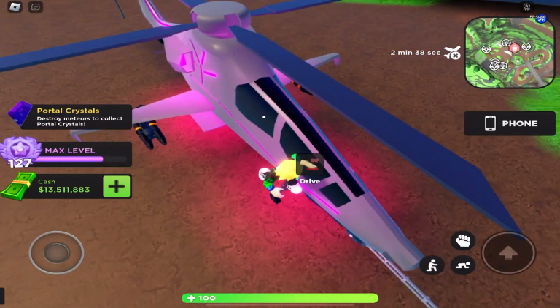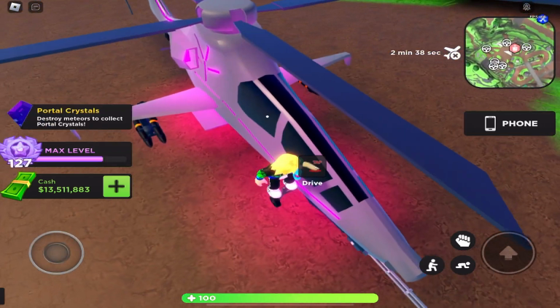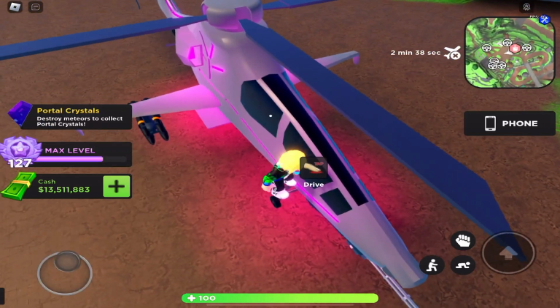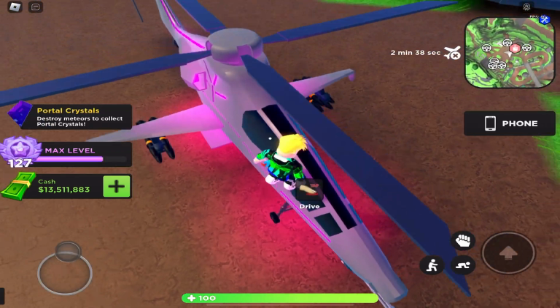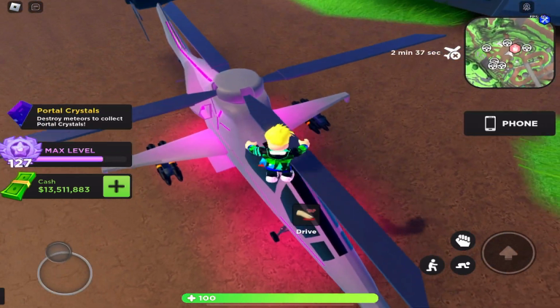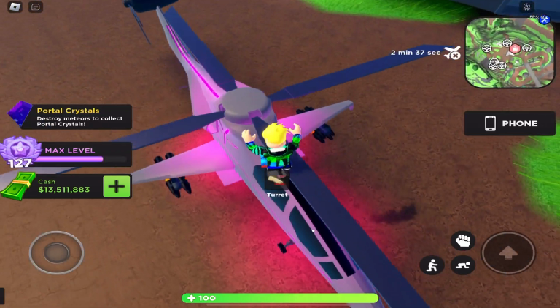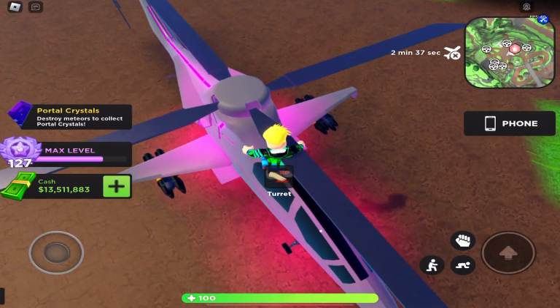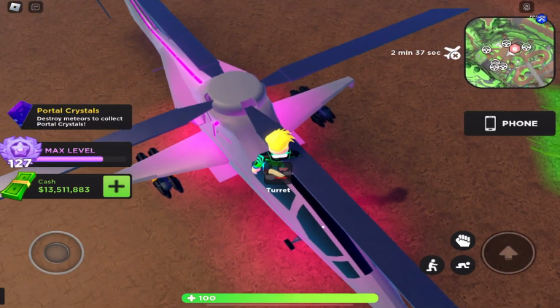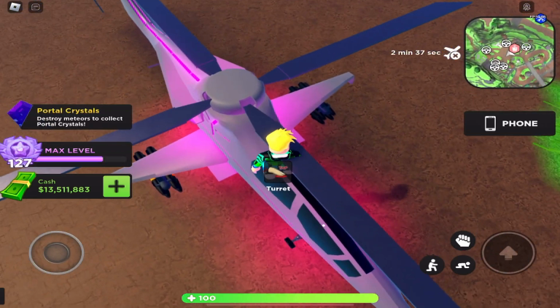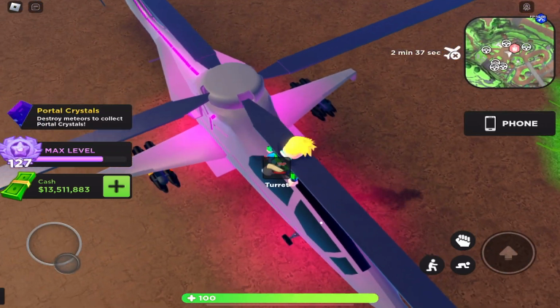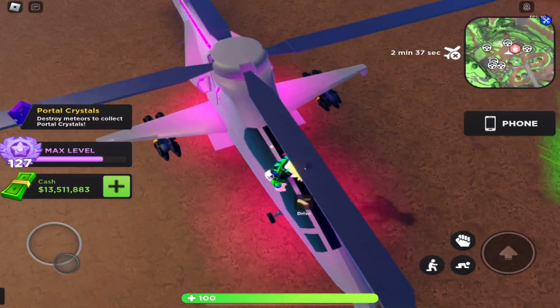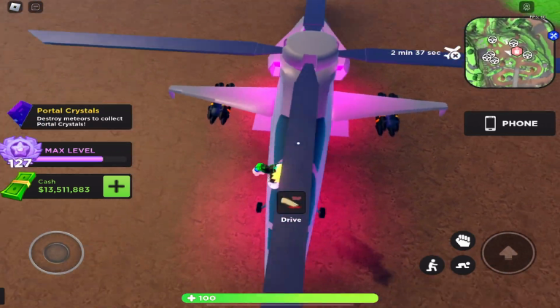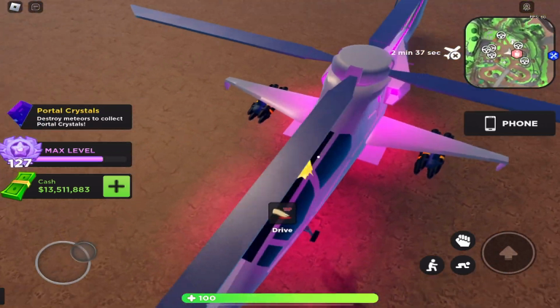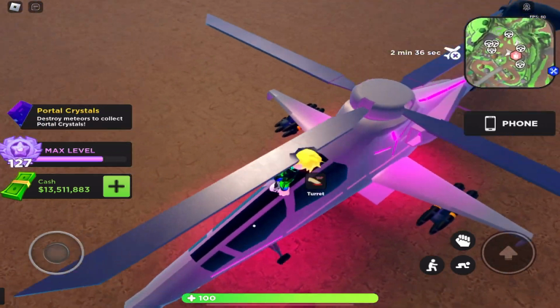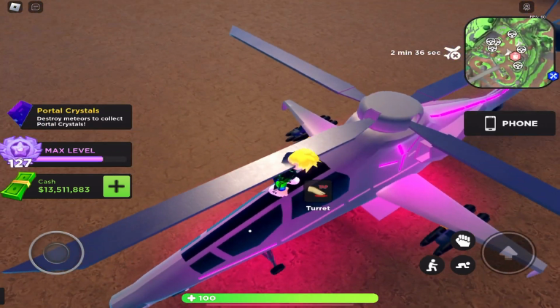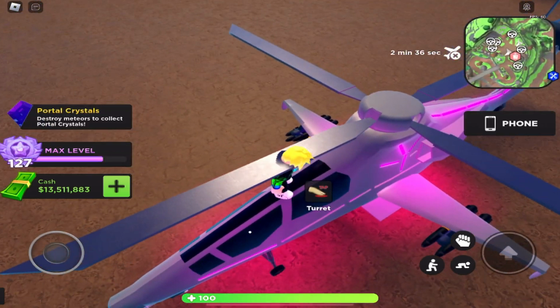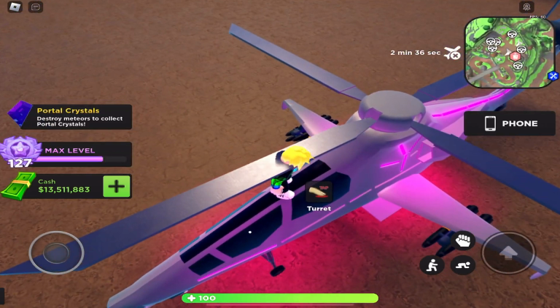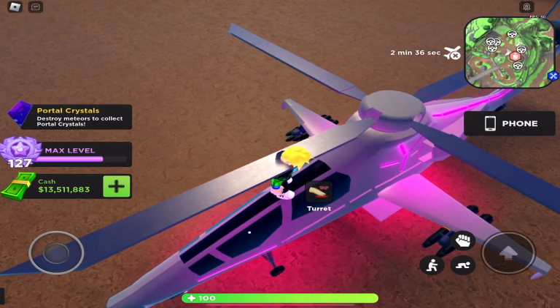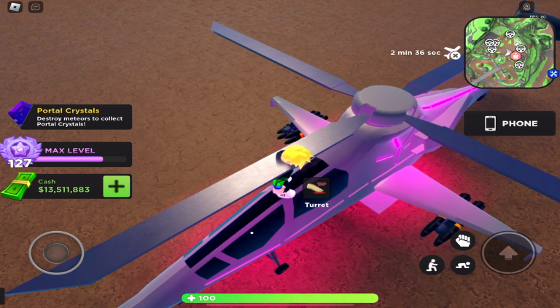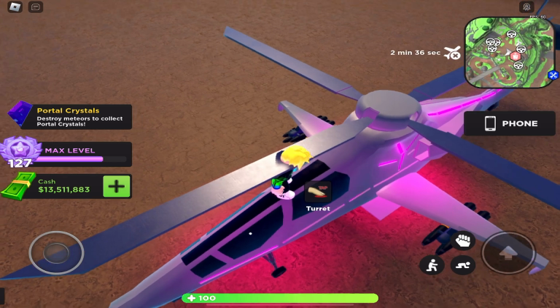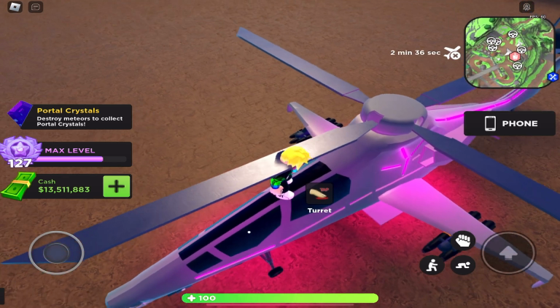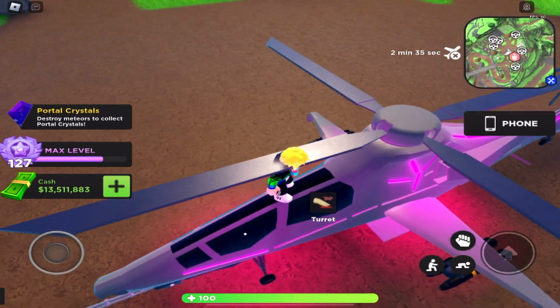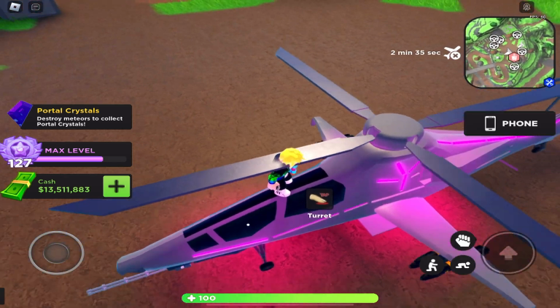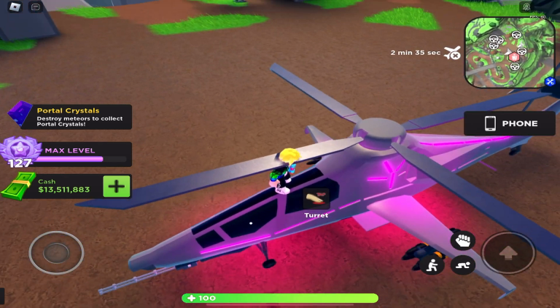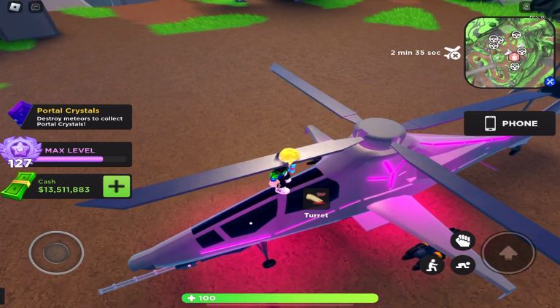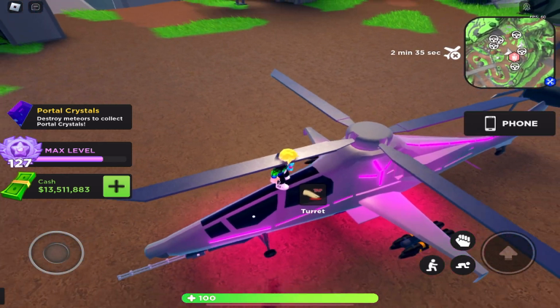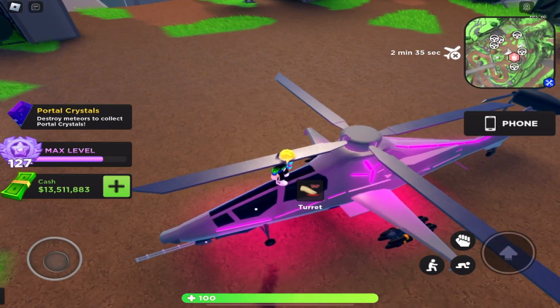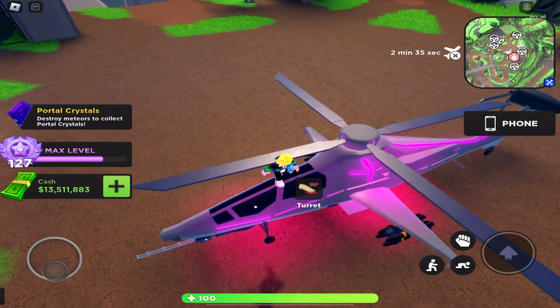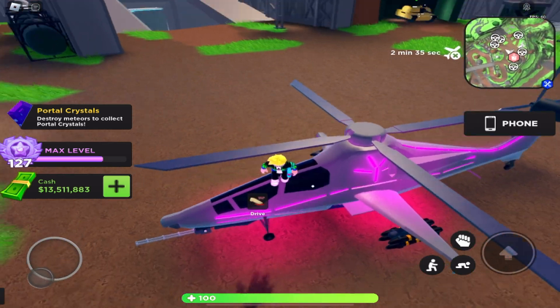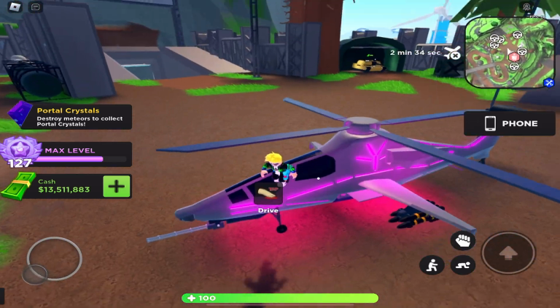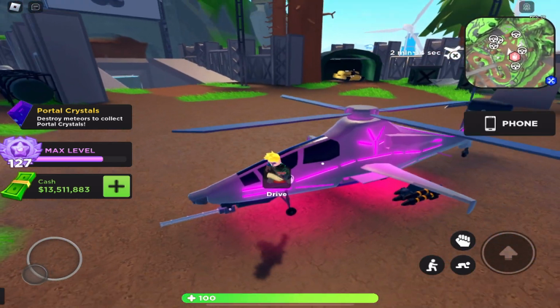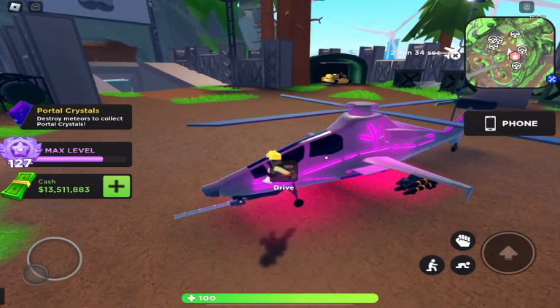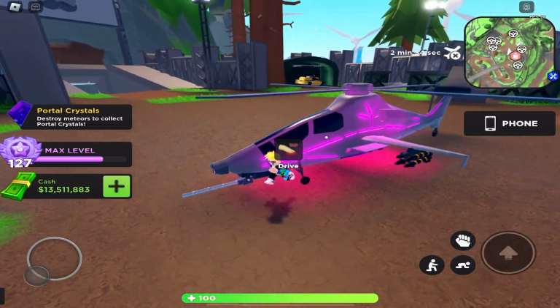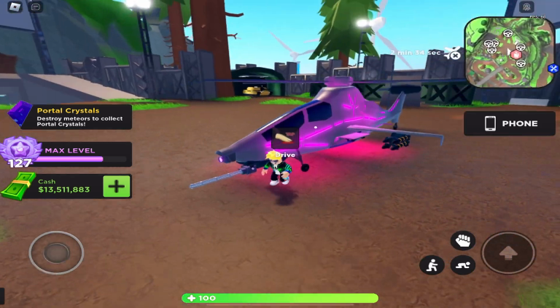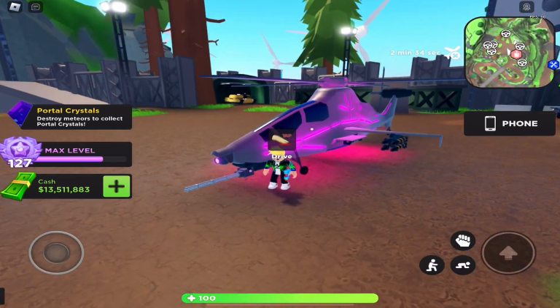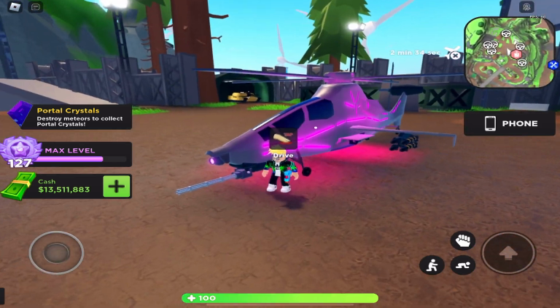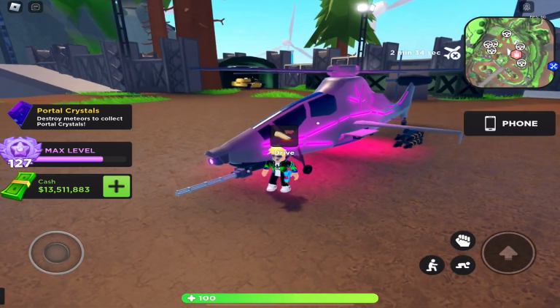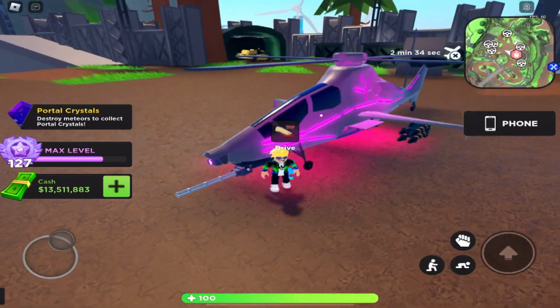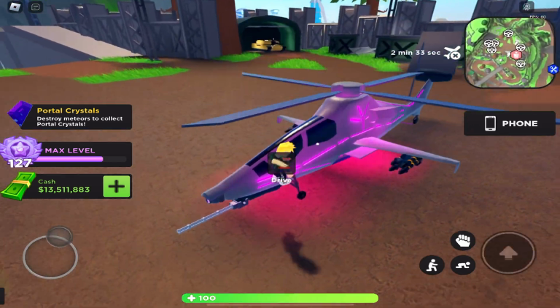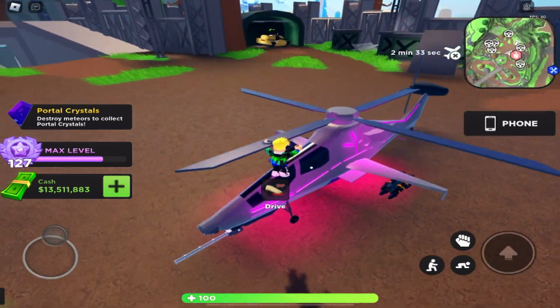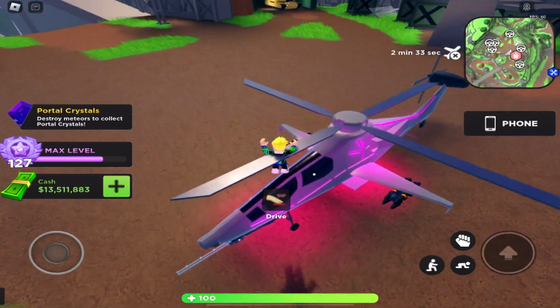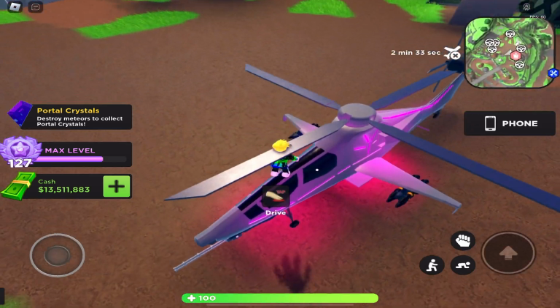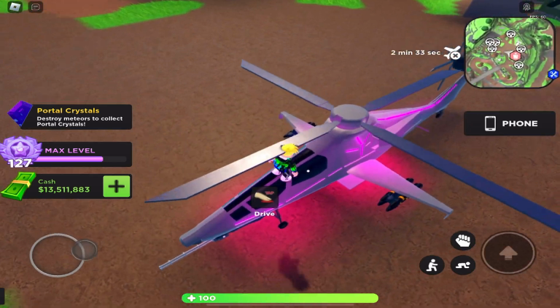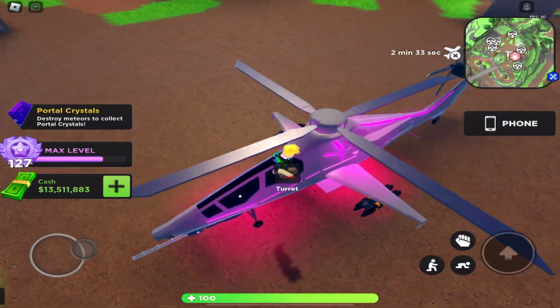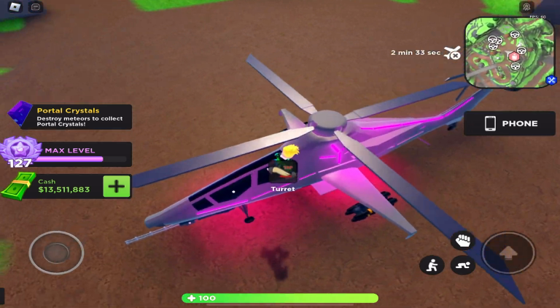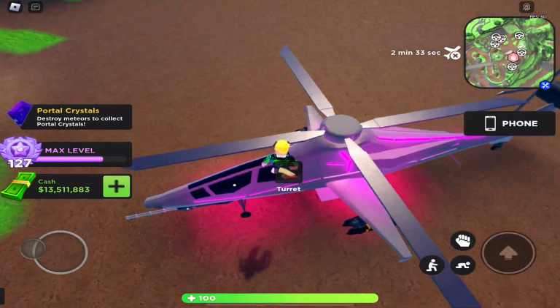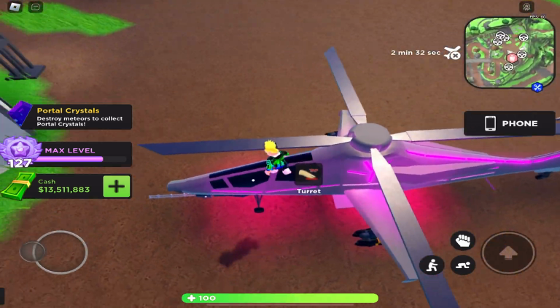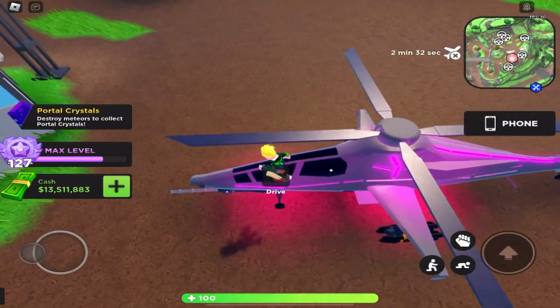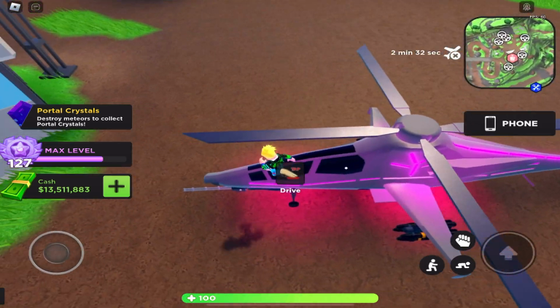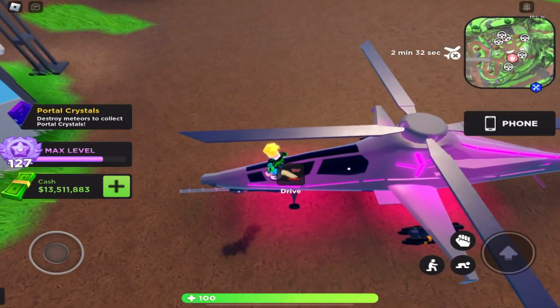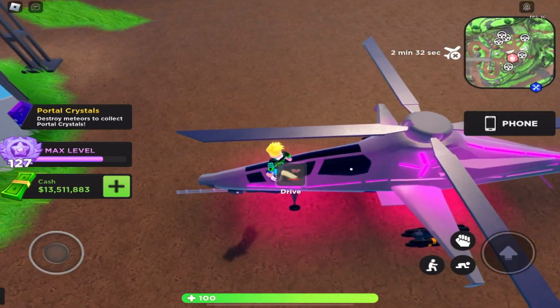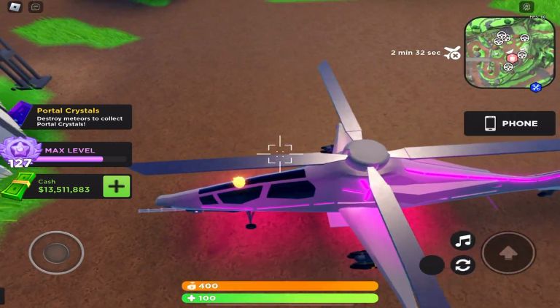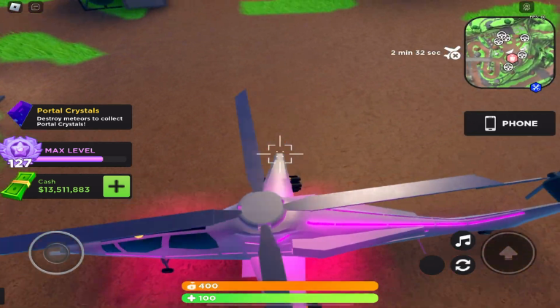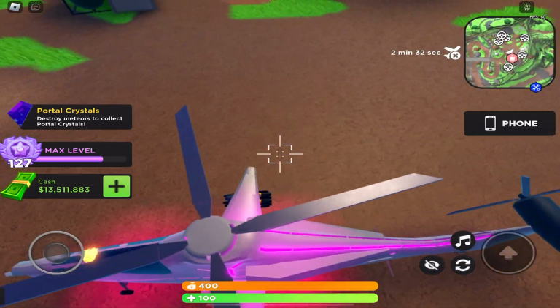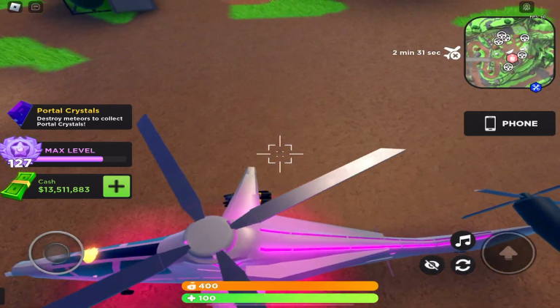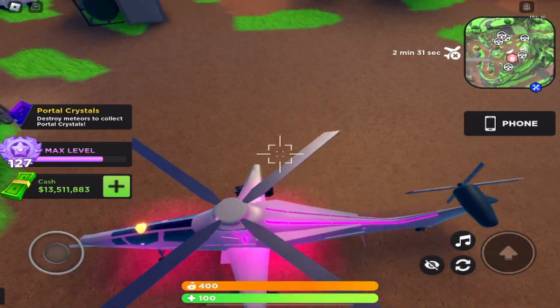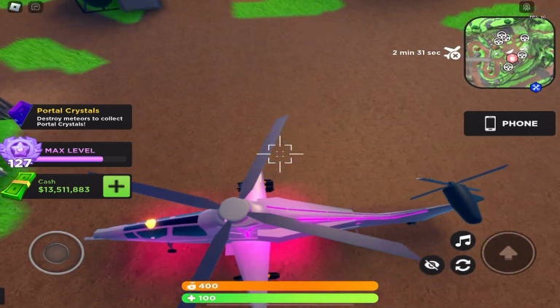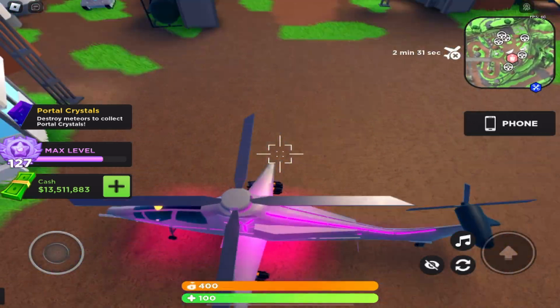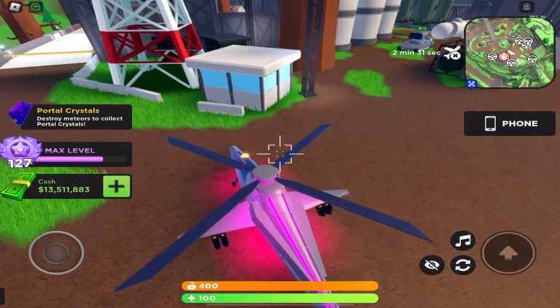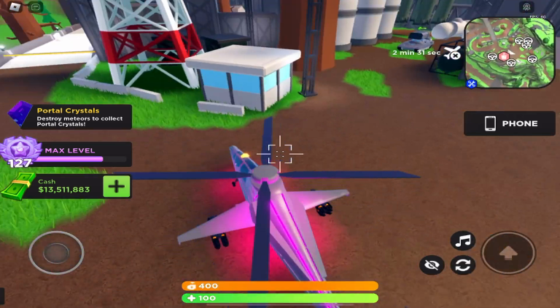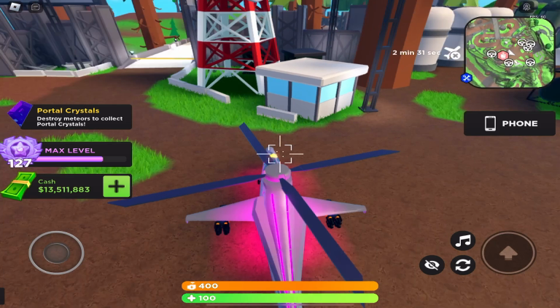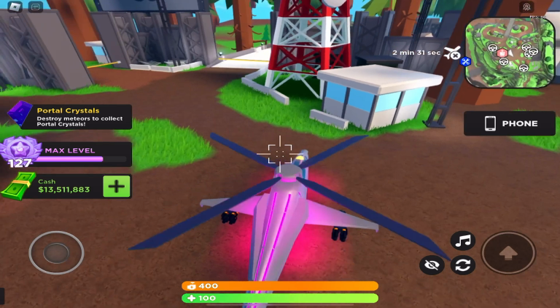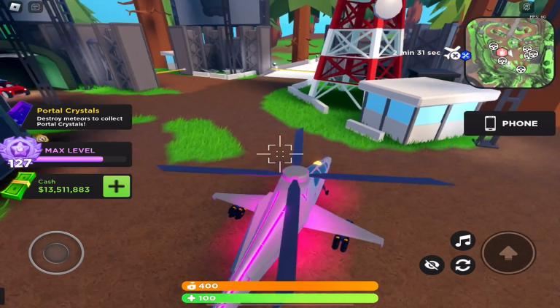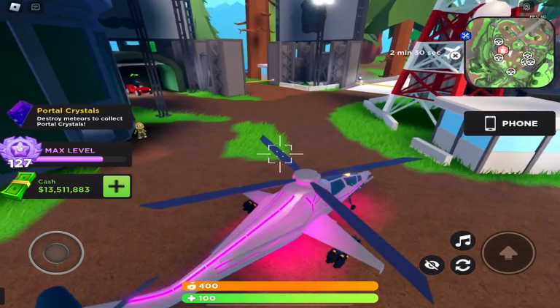We've got a driver's seat and a turret, so just like the Cobra I believe, we've got a turret on it. Let's get inside of it — and here it is.